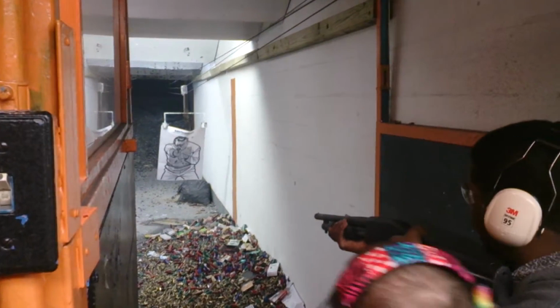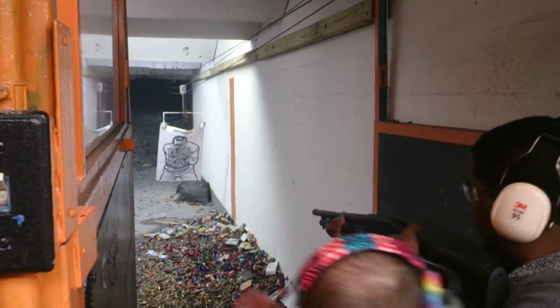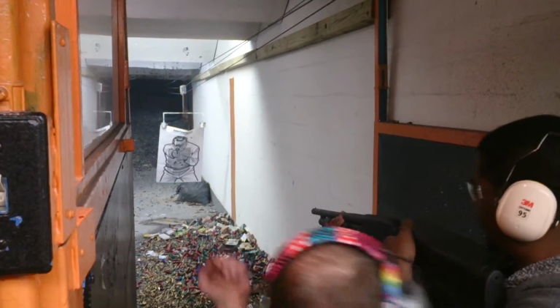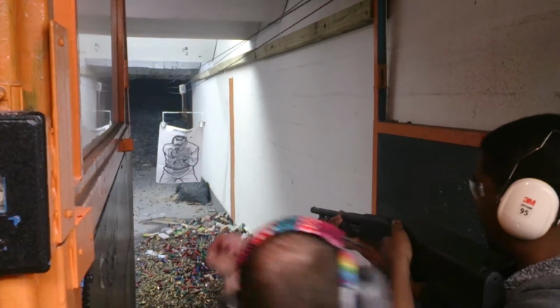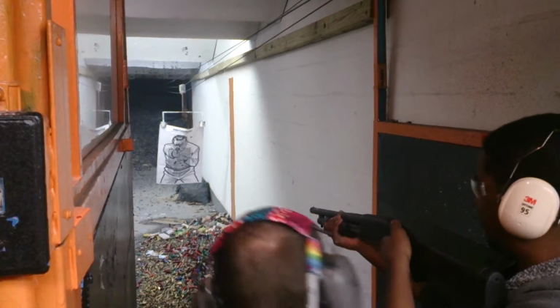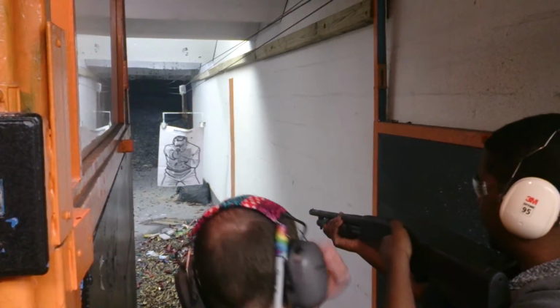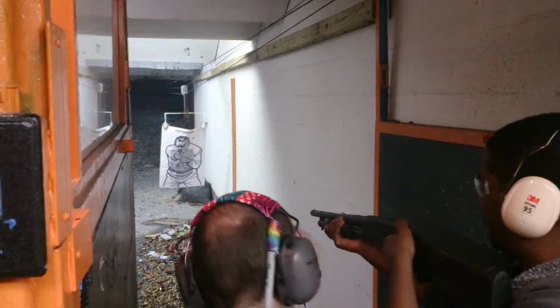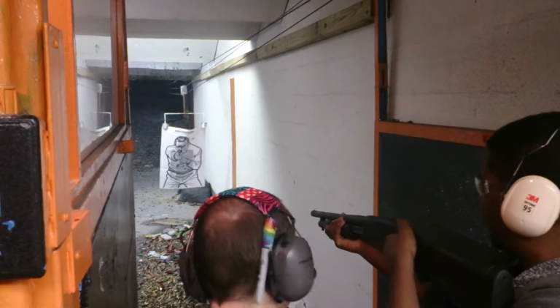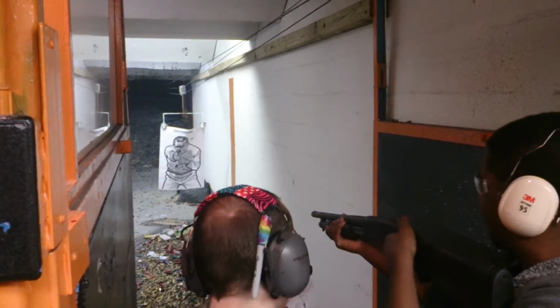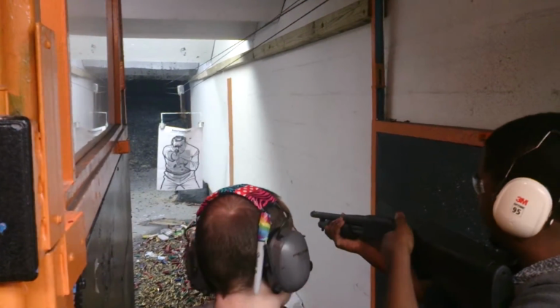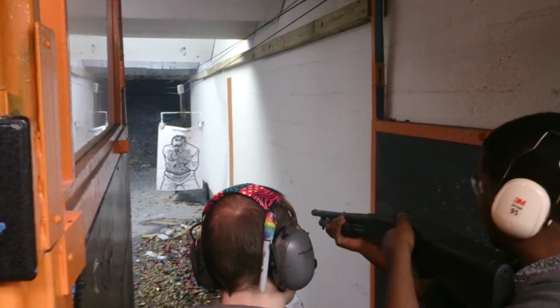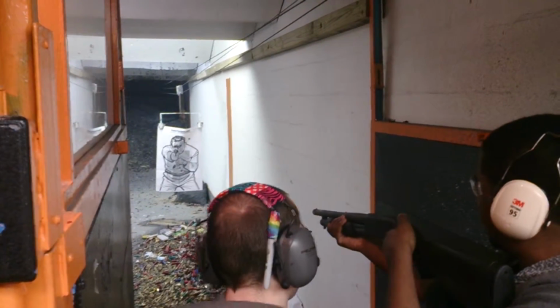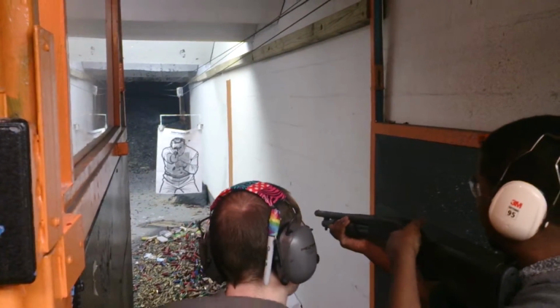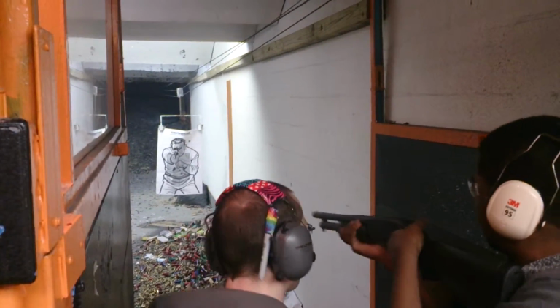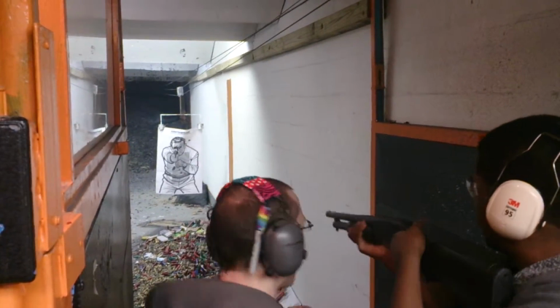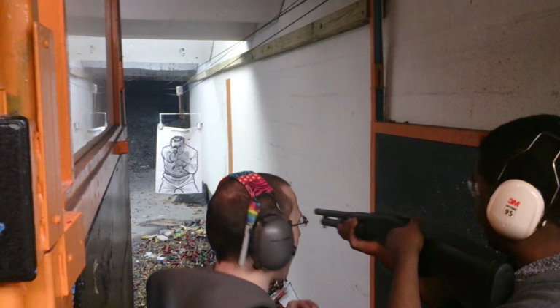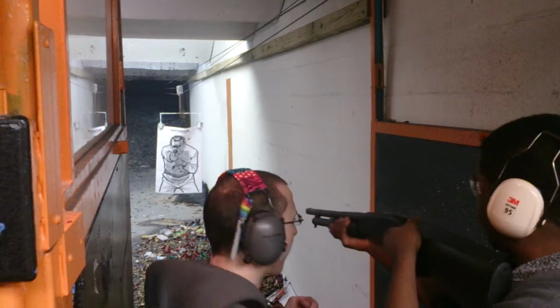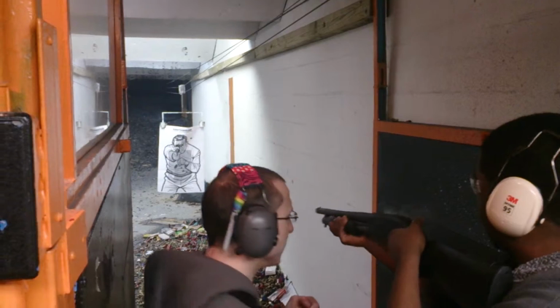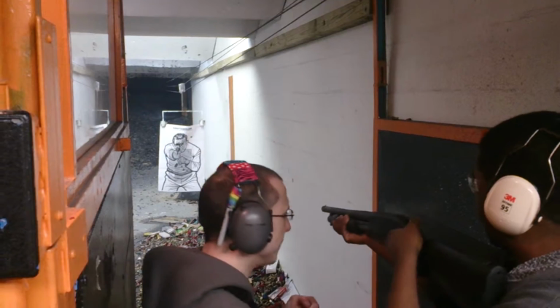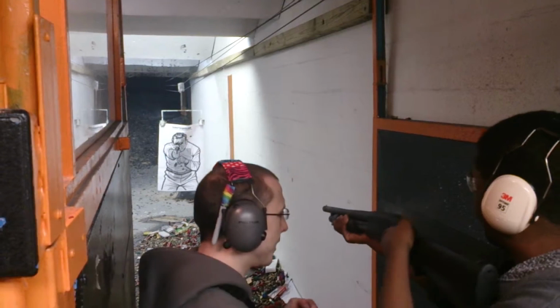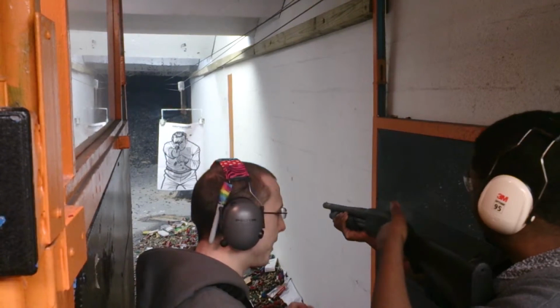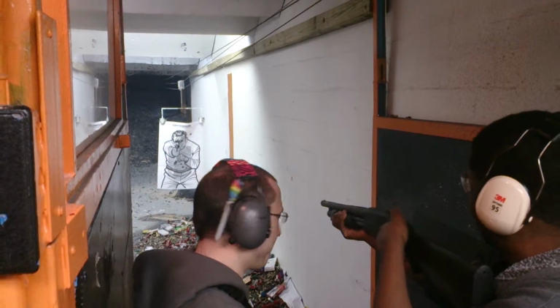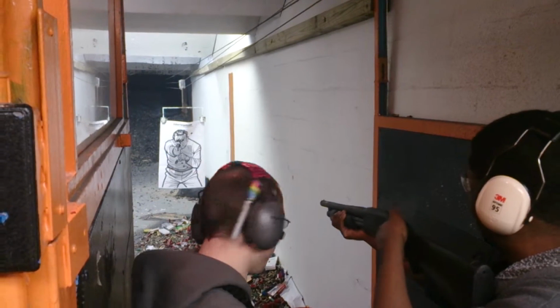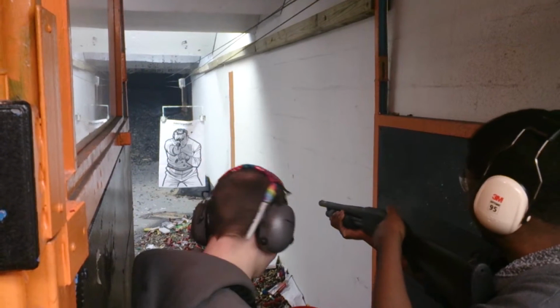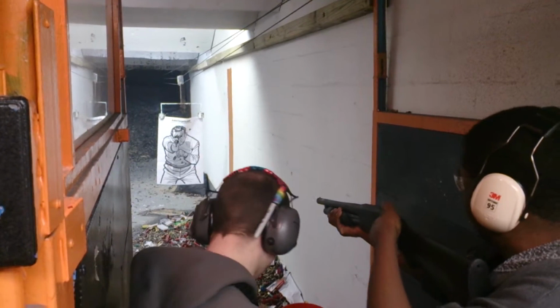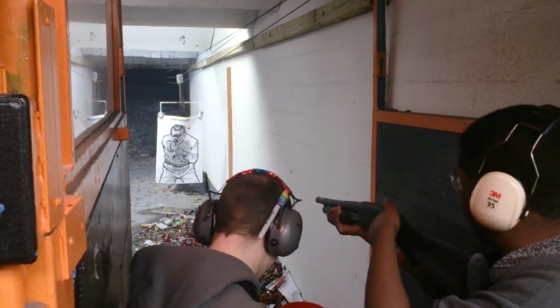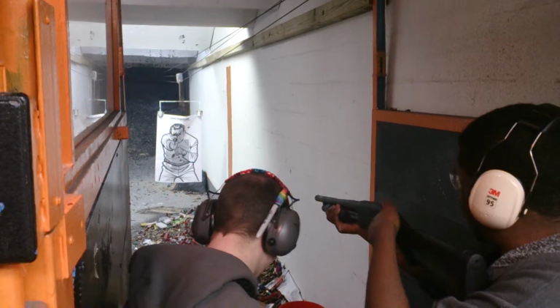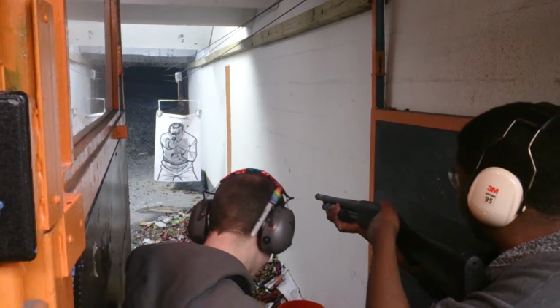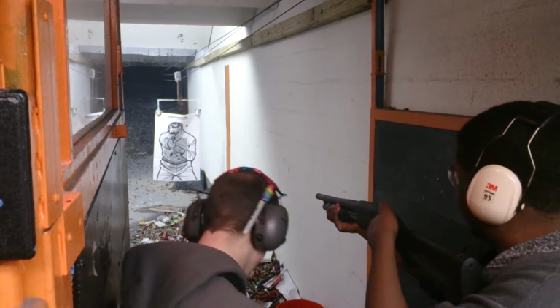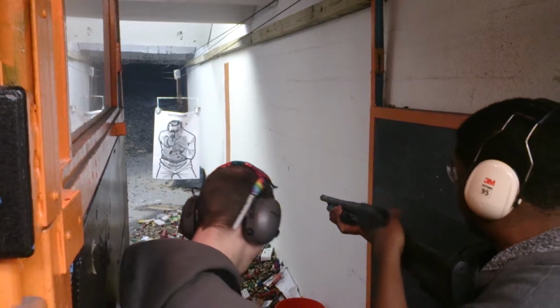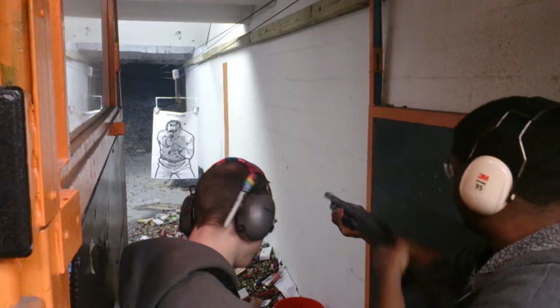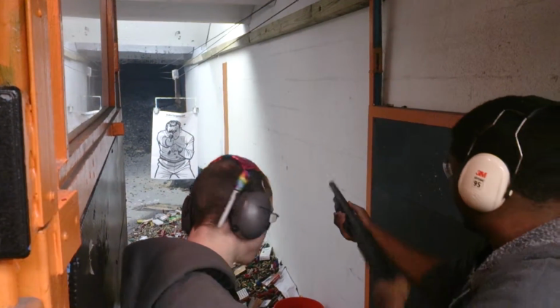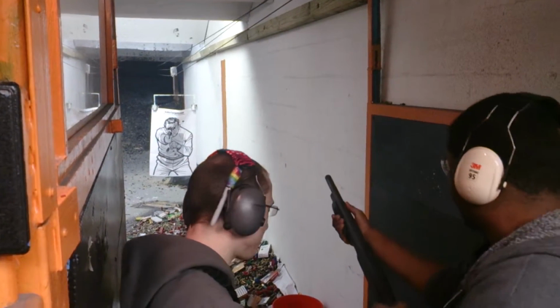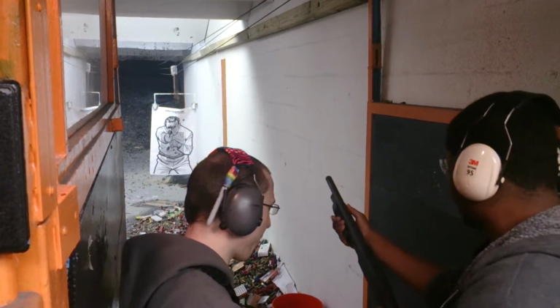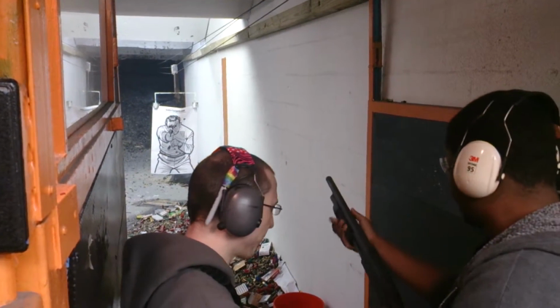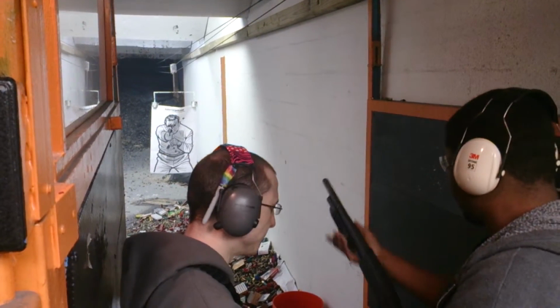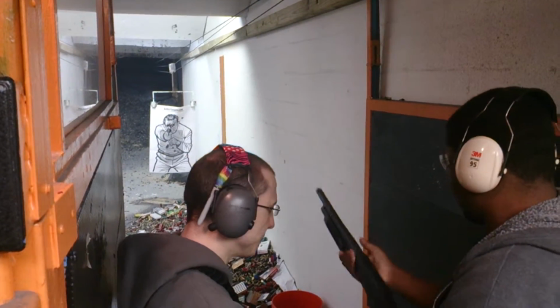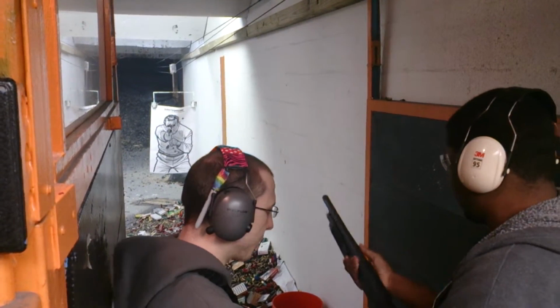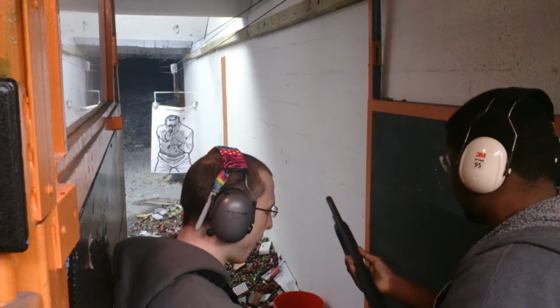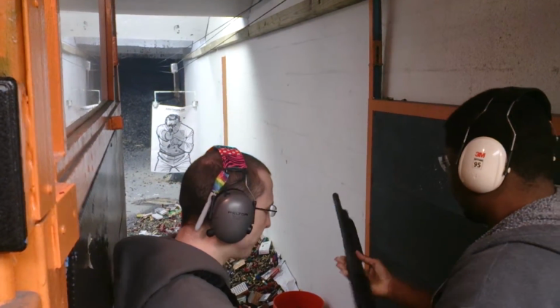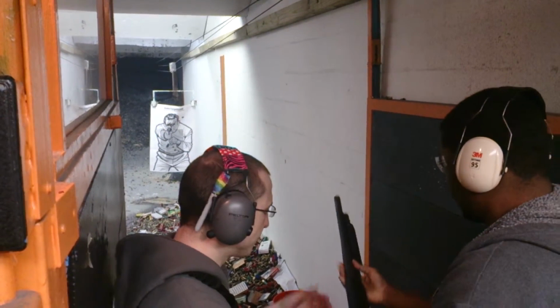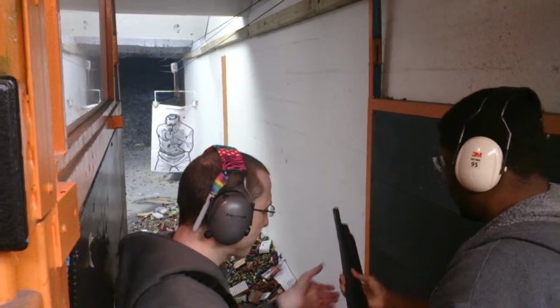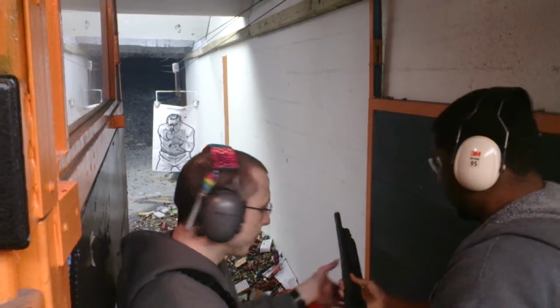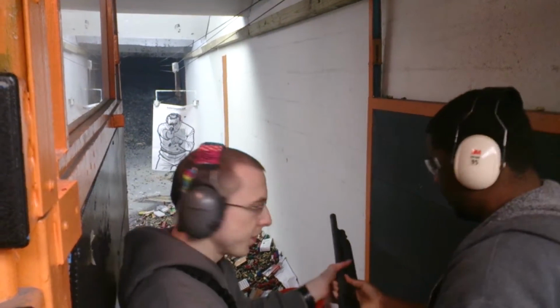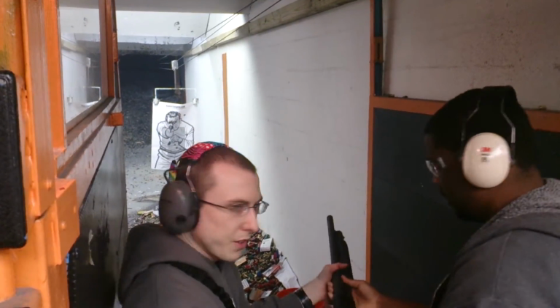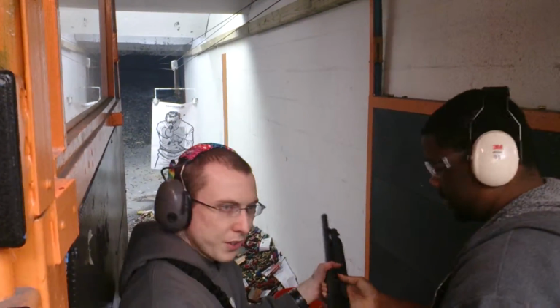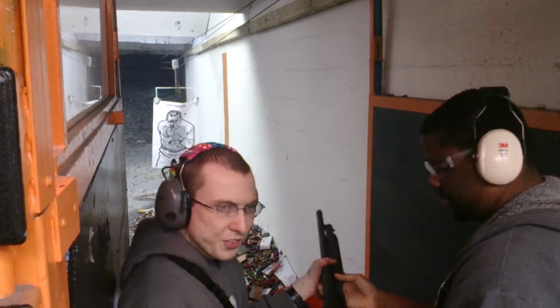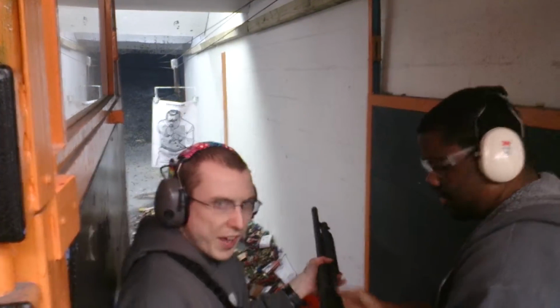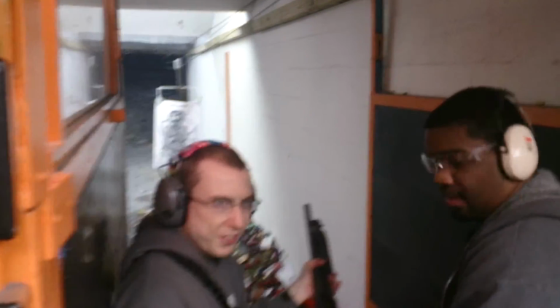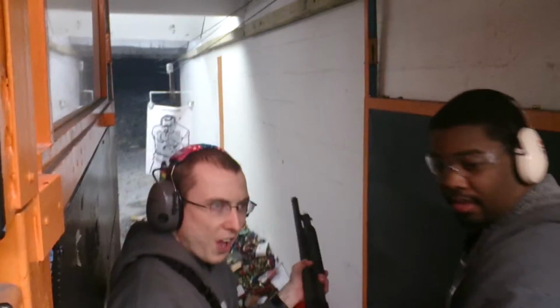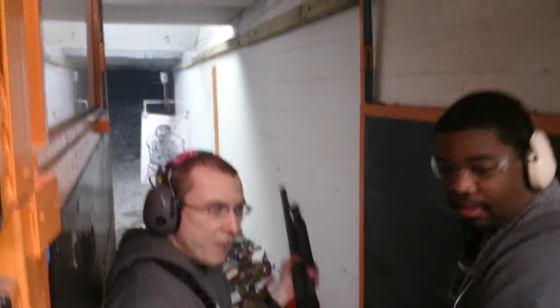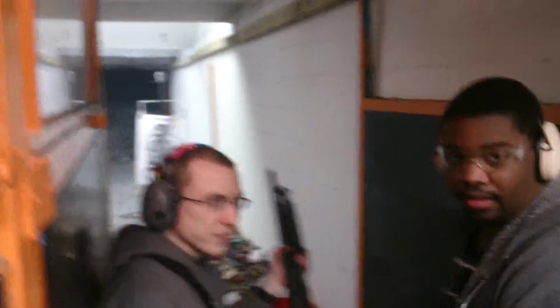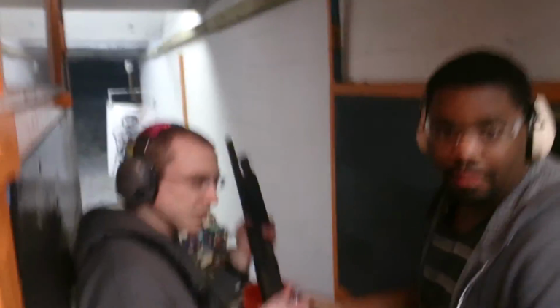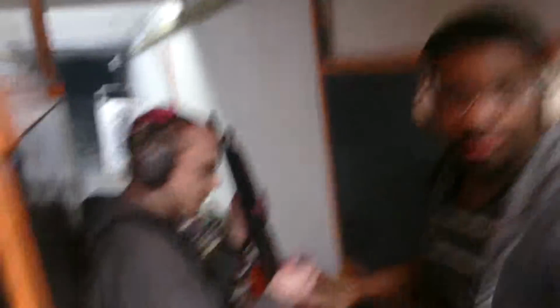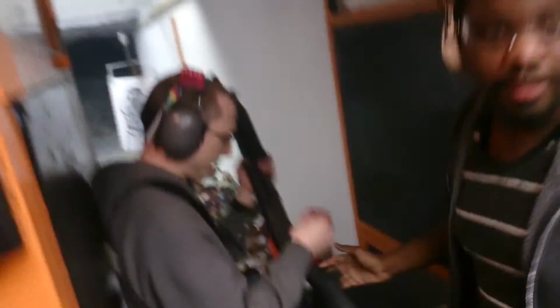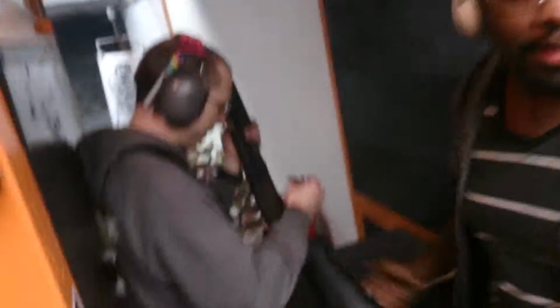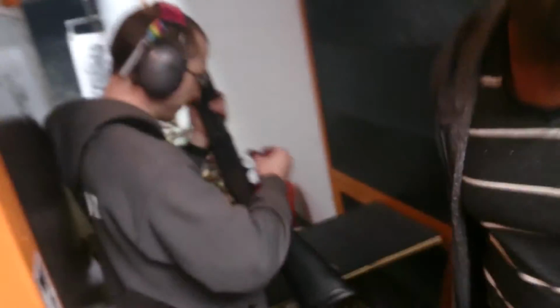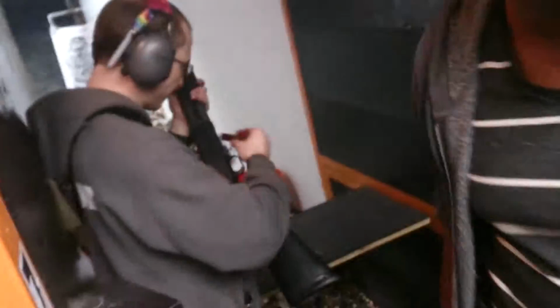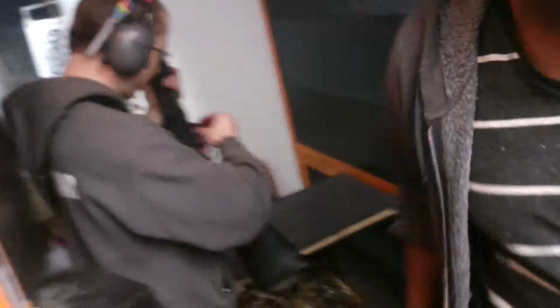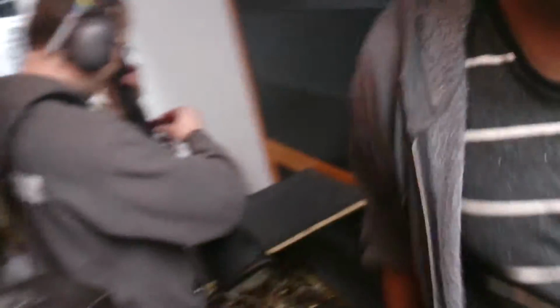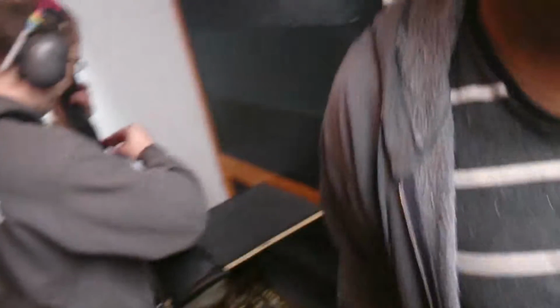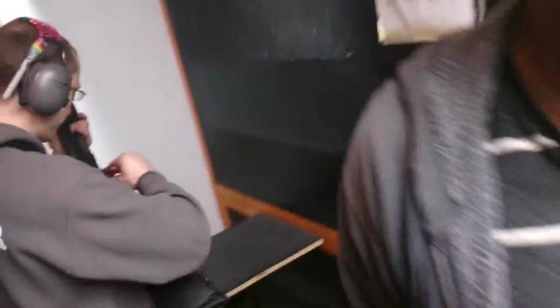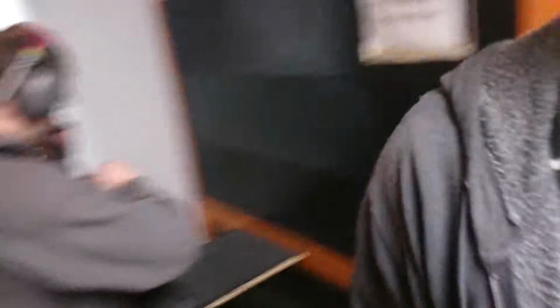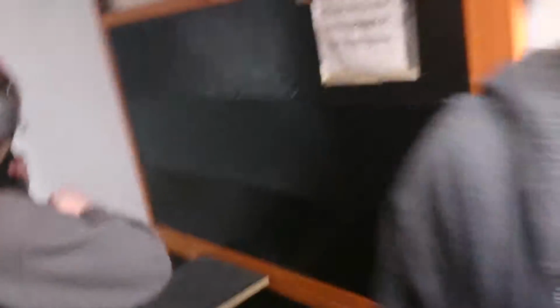Go ahead and run that one, get that round in, and then toss your safety on. What's up? I didn't see you.